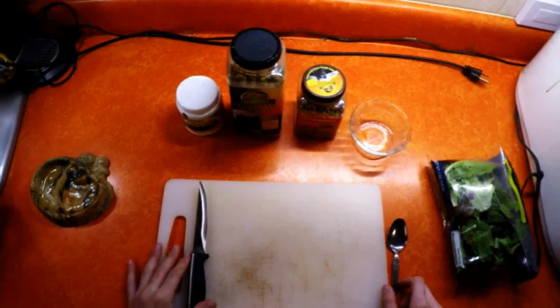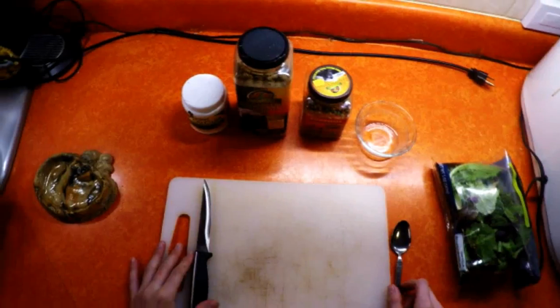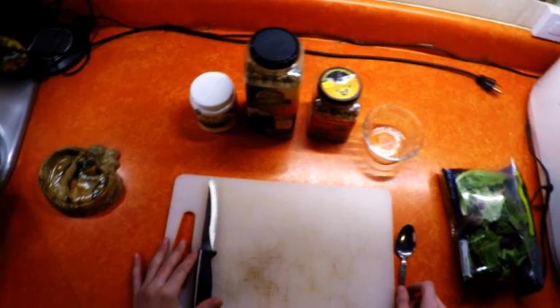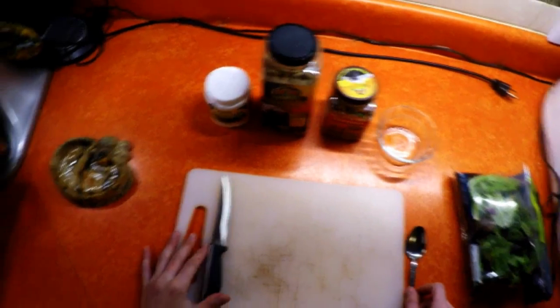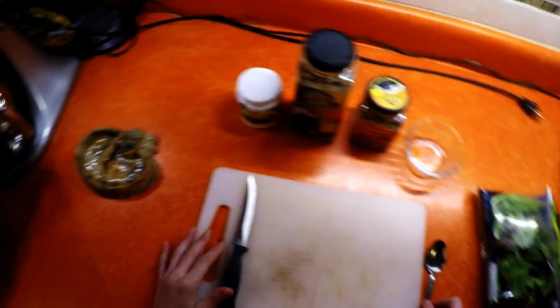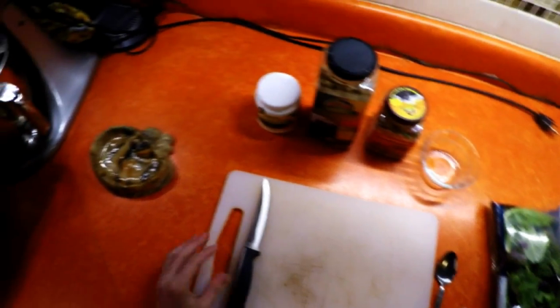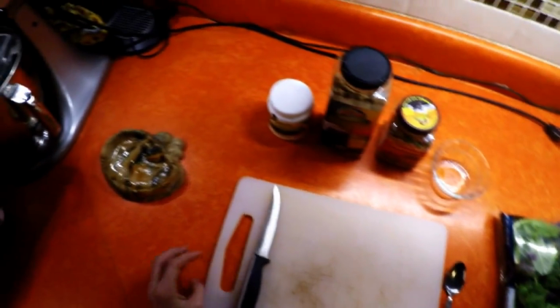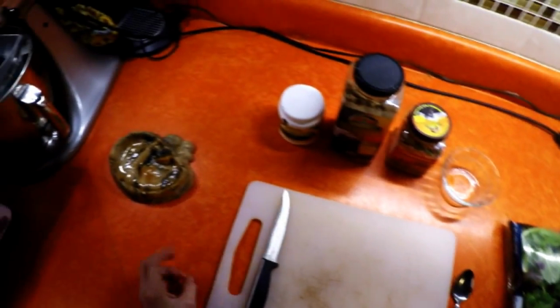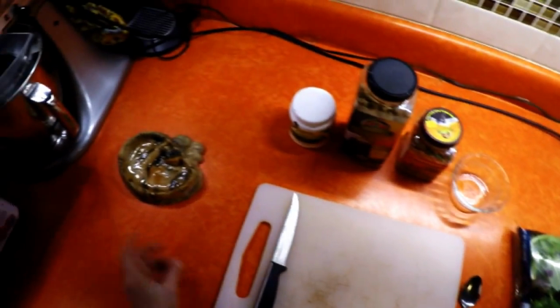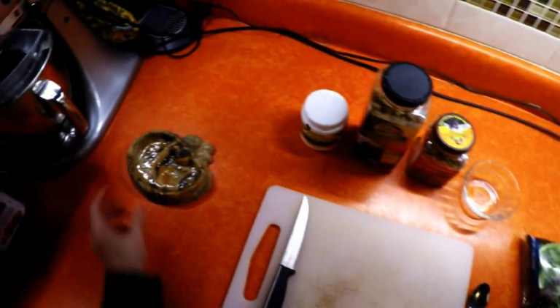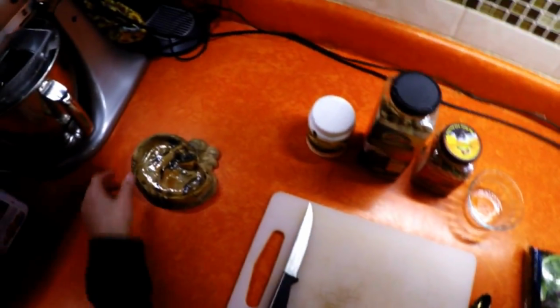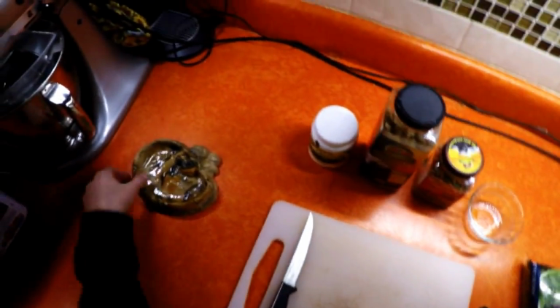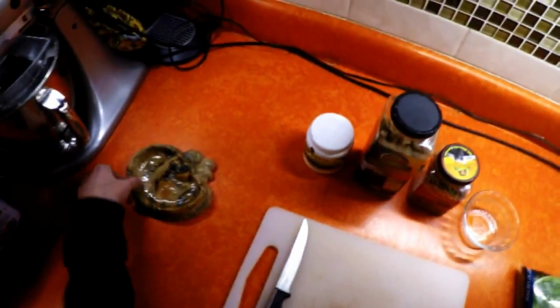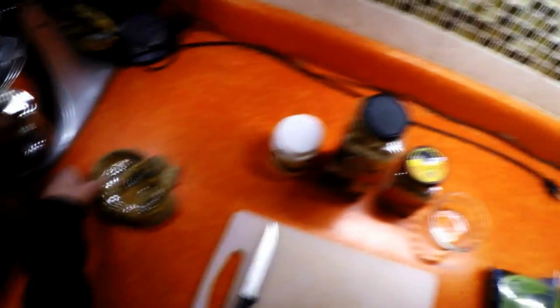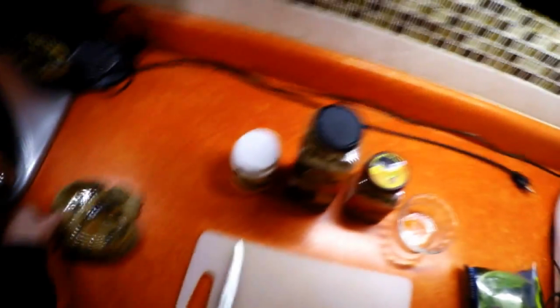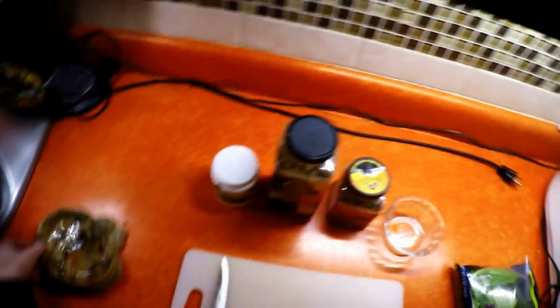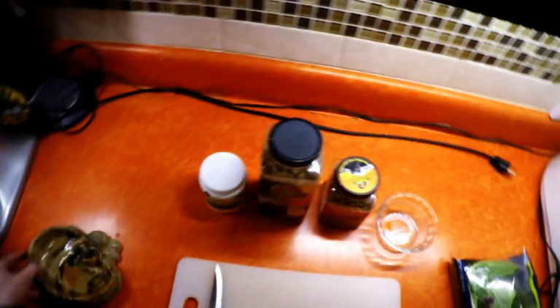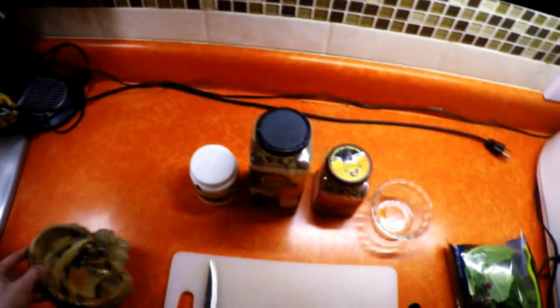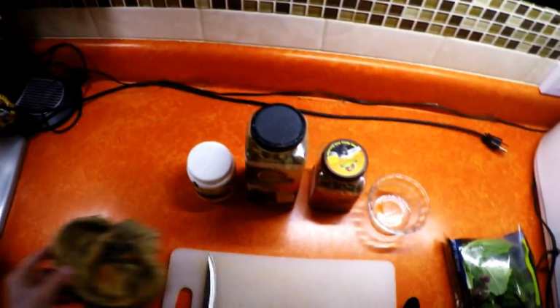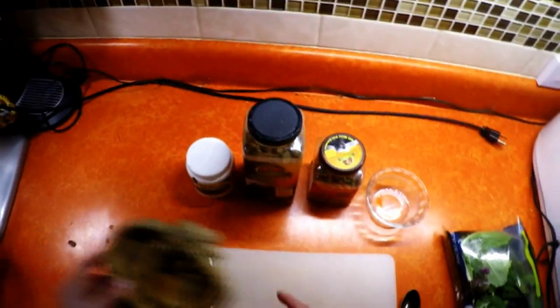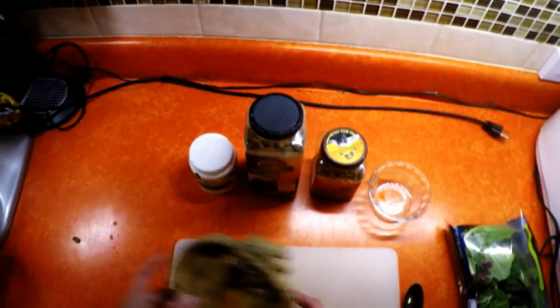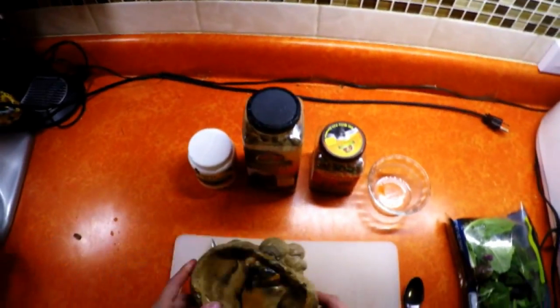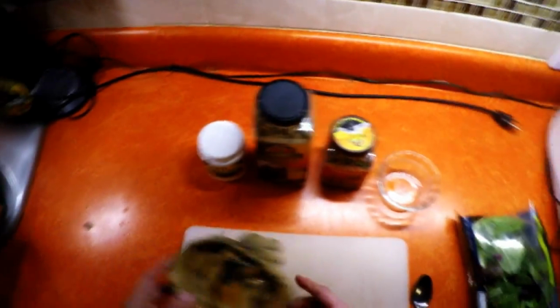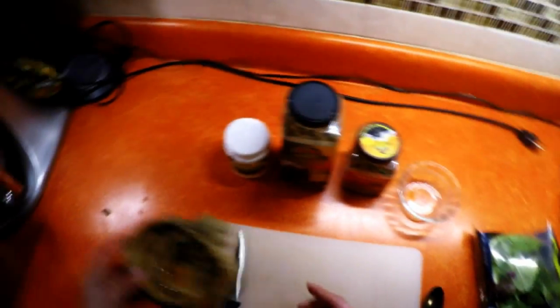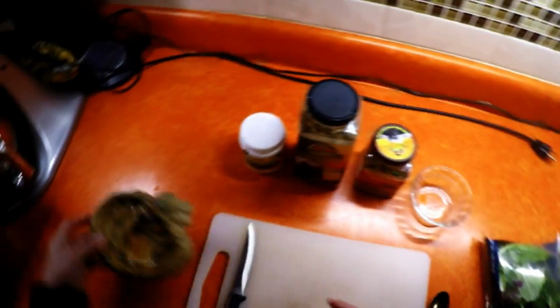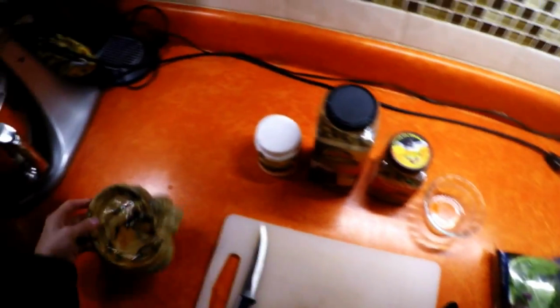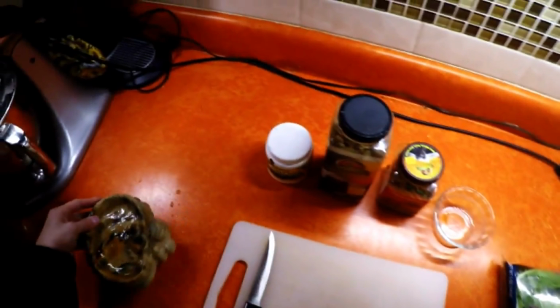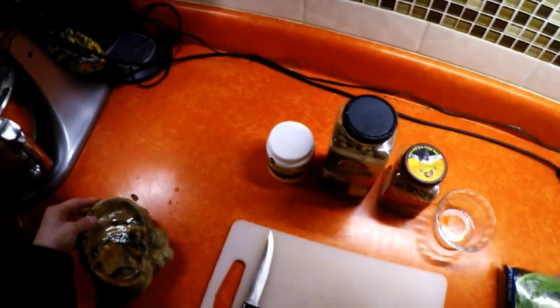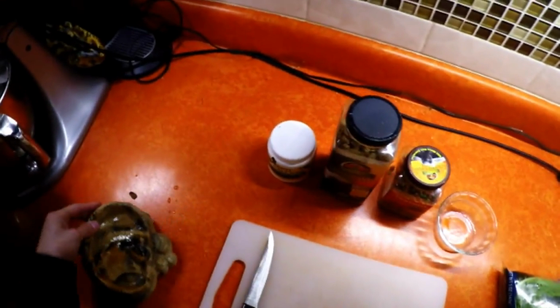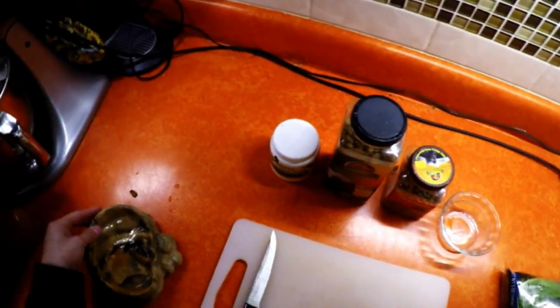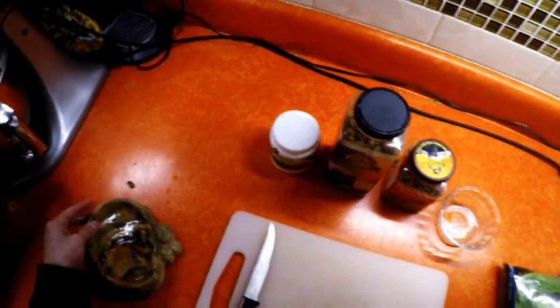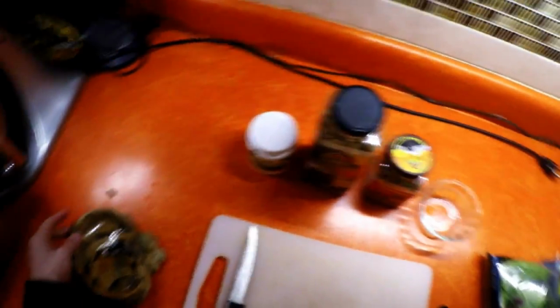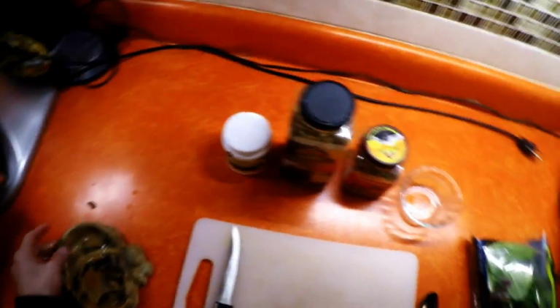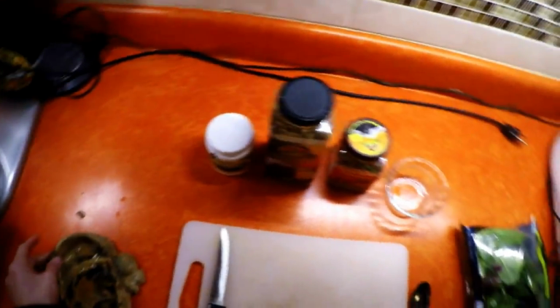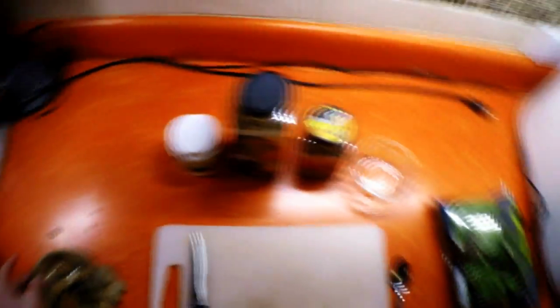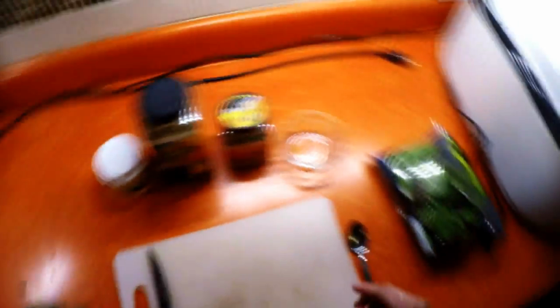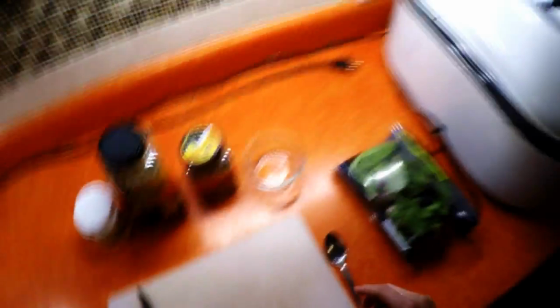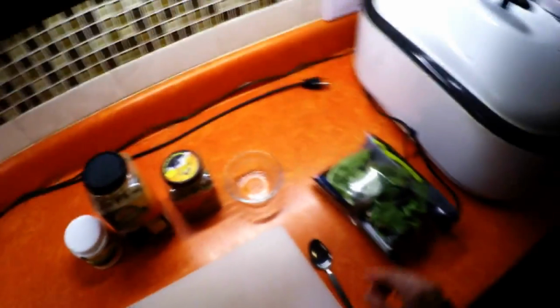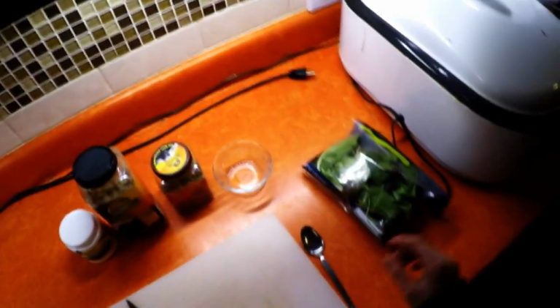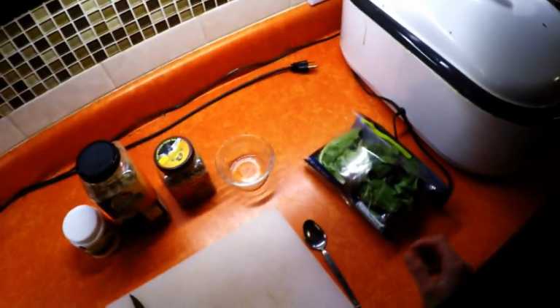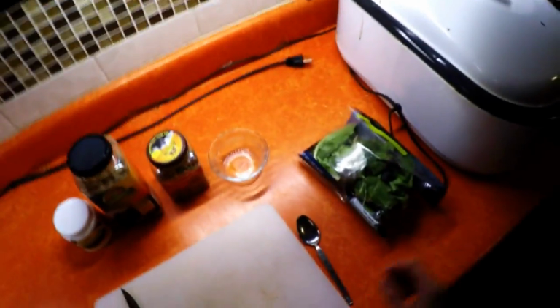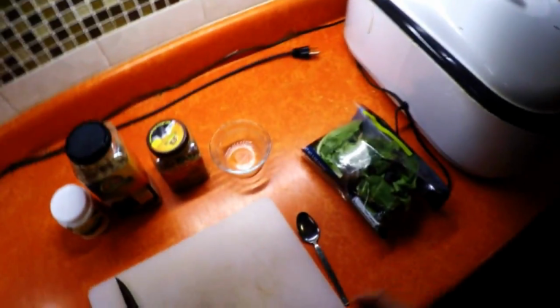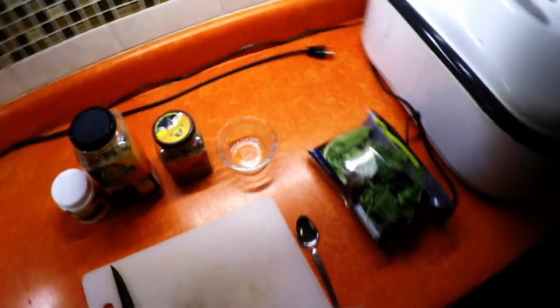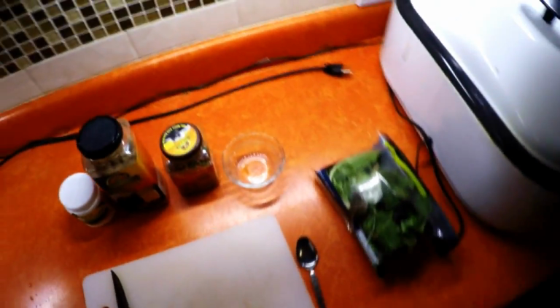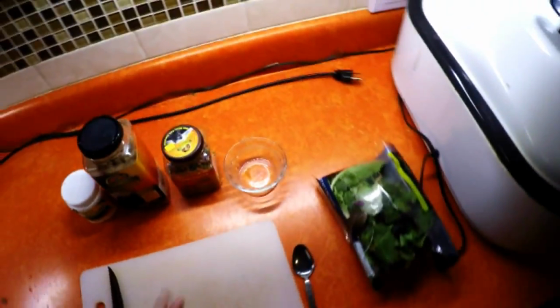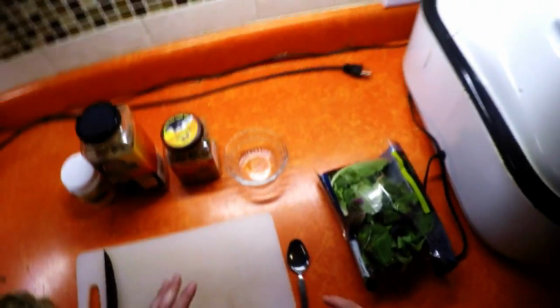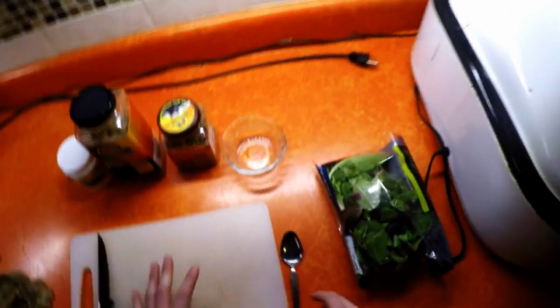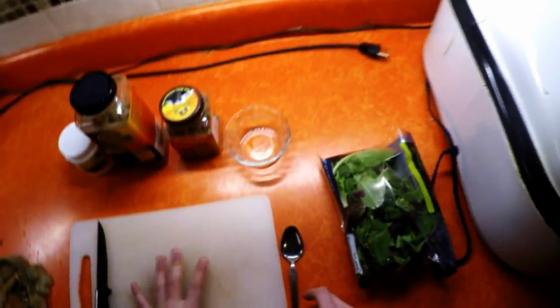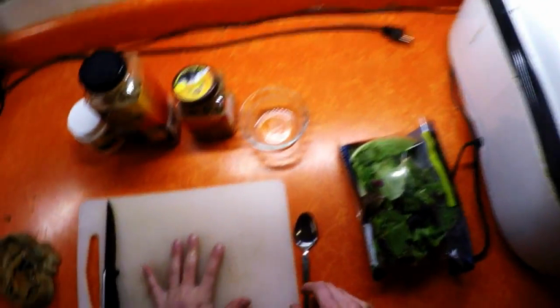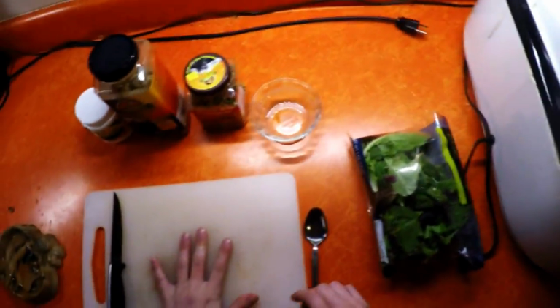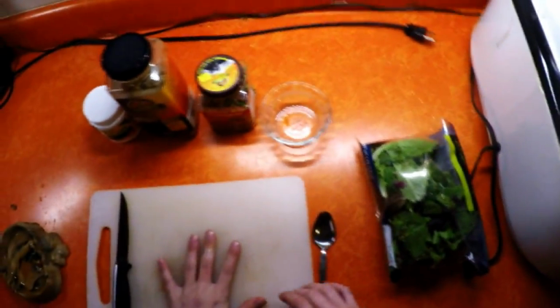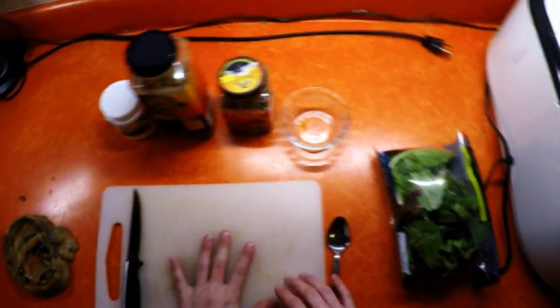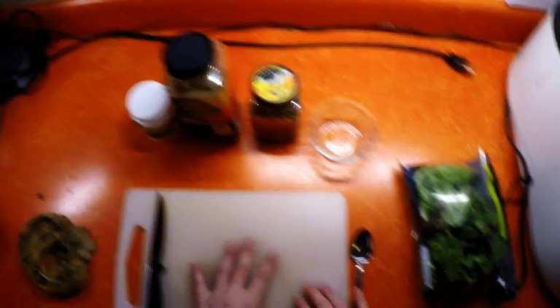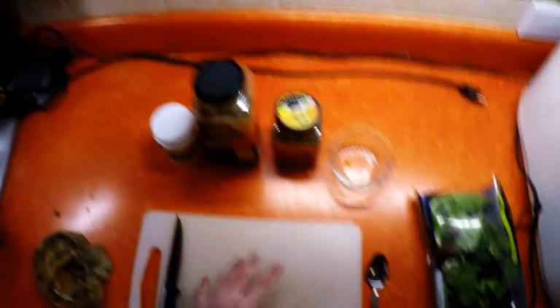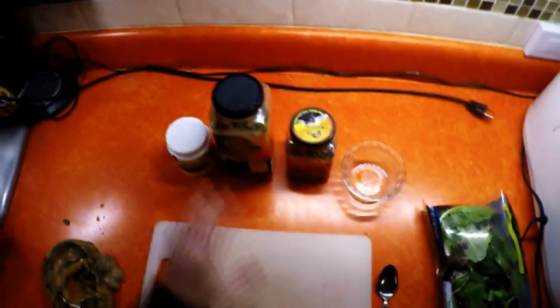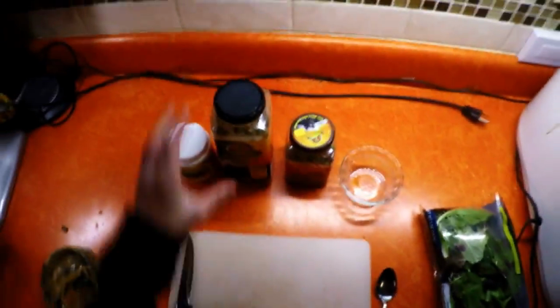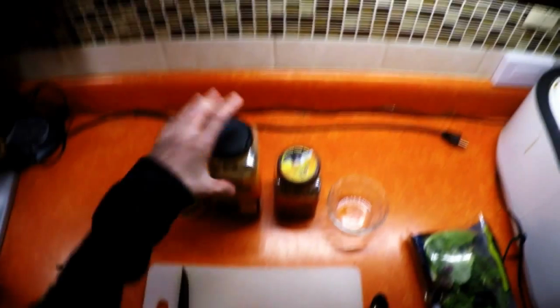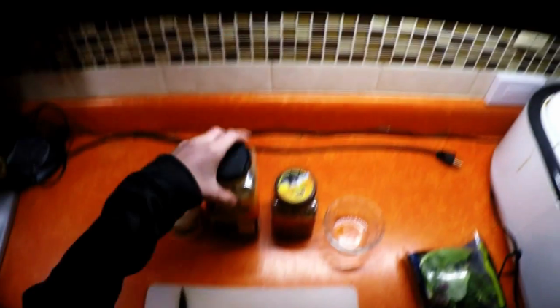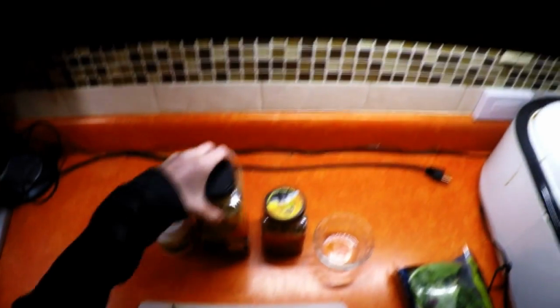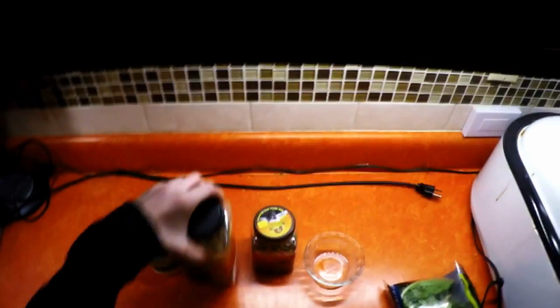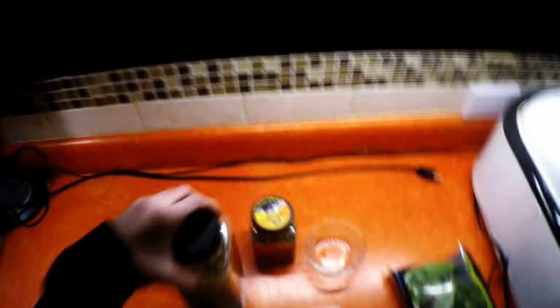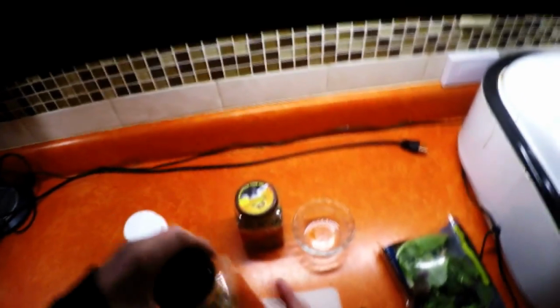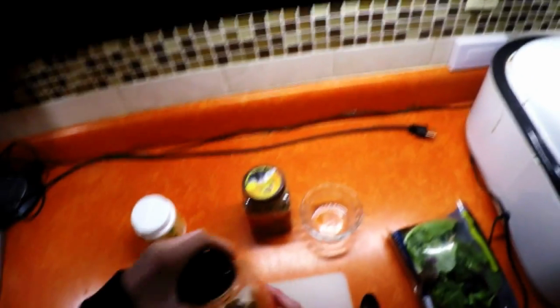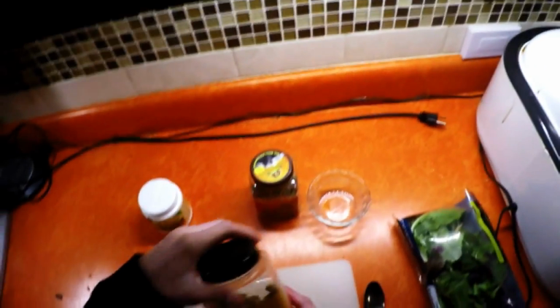Hey guys, real quick video here on how to make some Russian tortoise food.